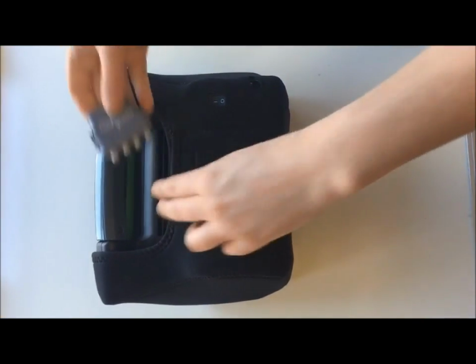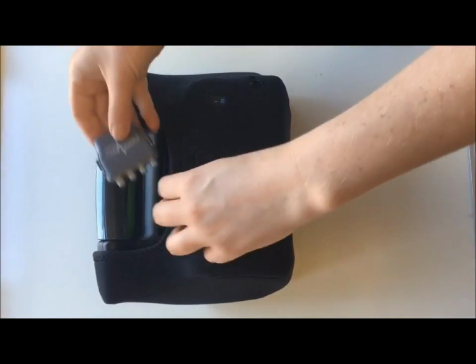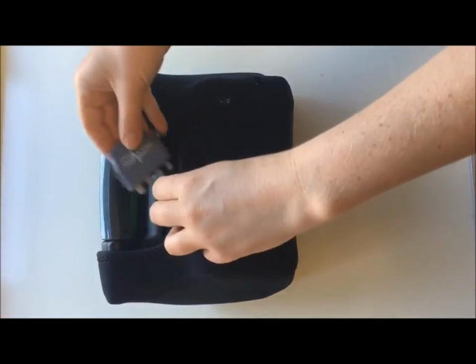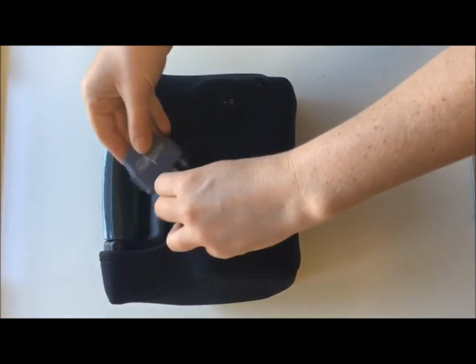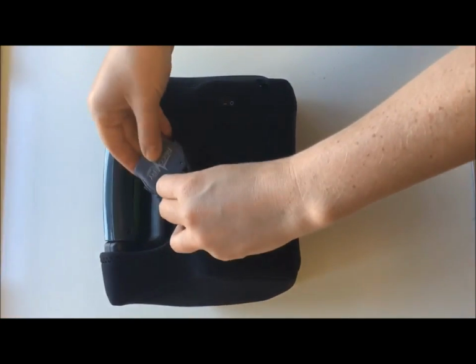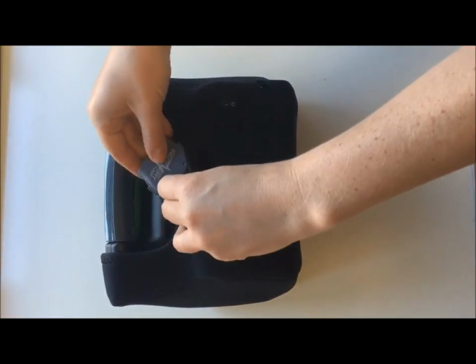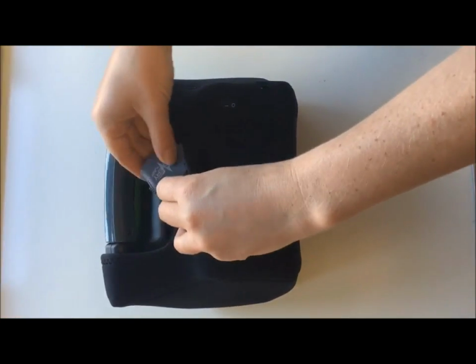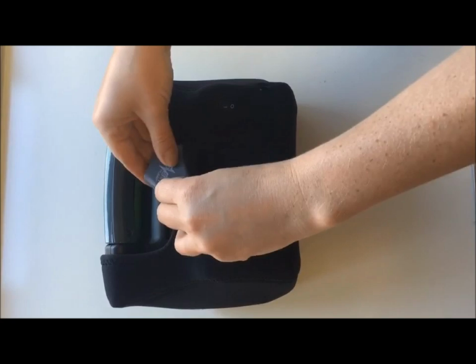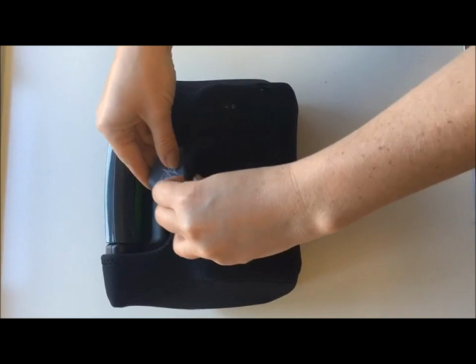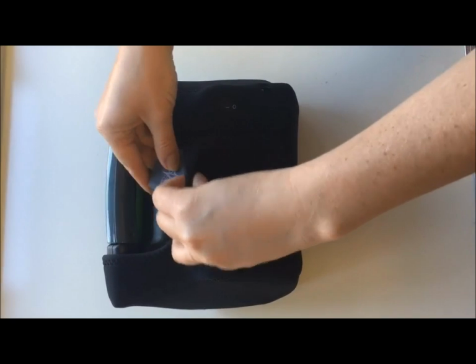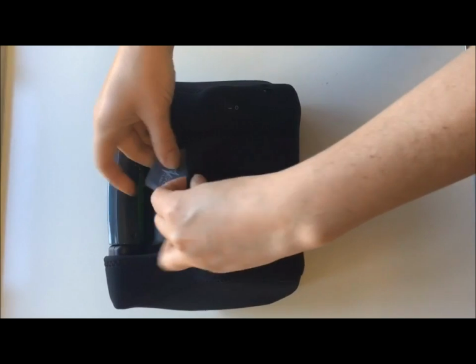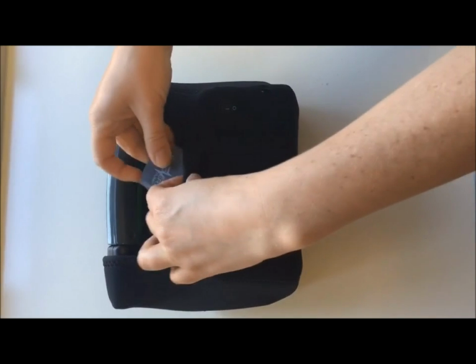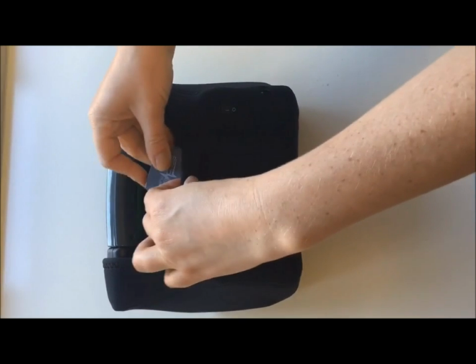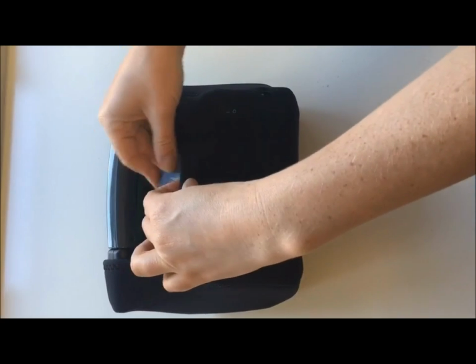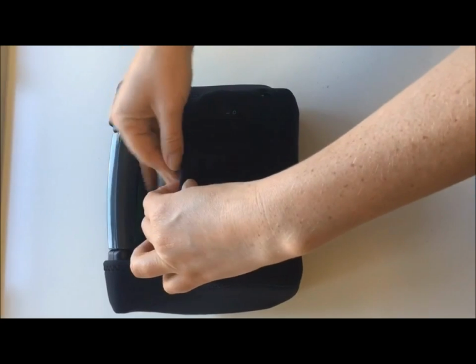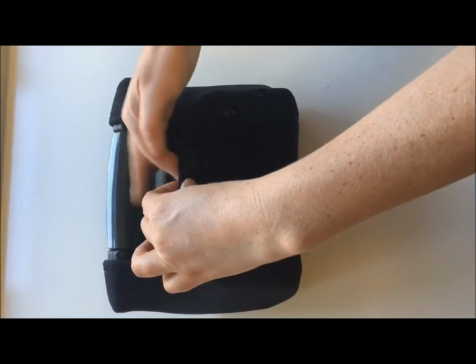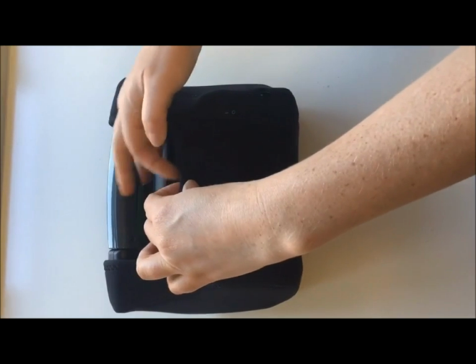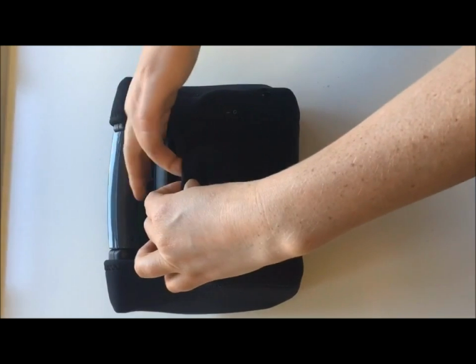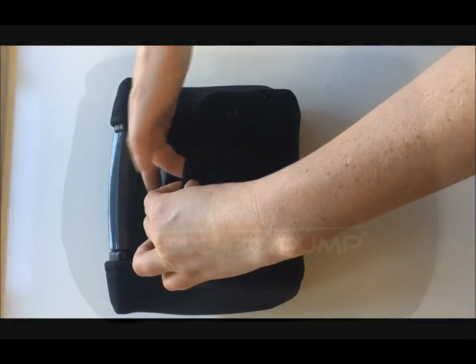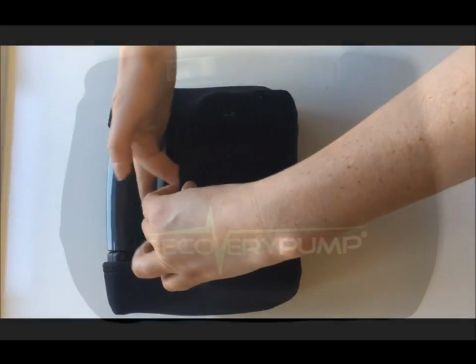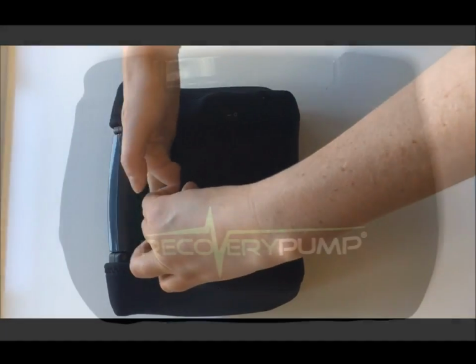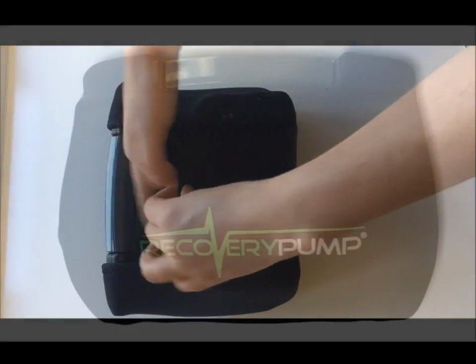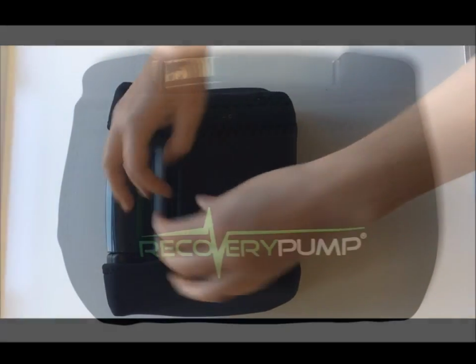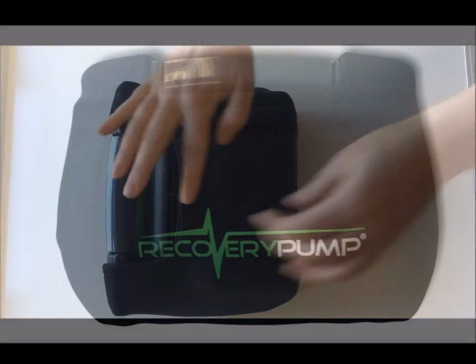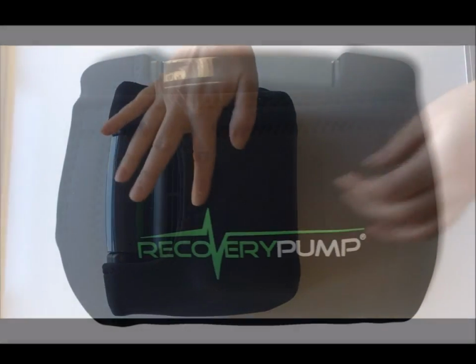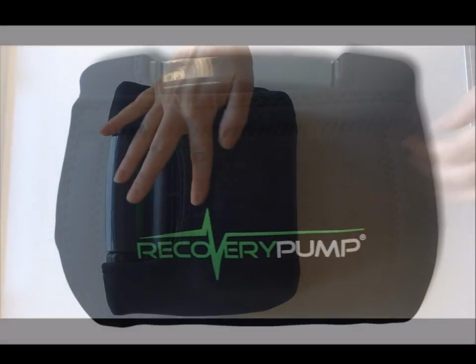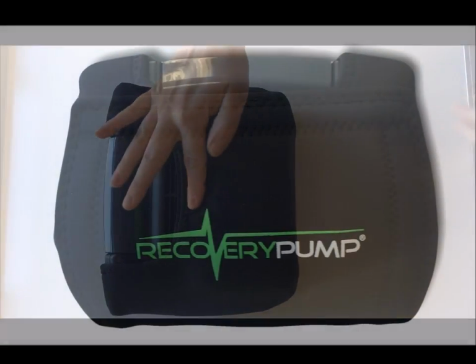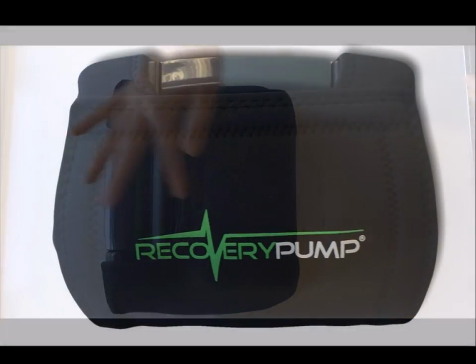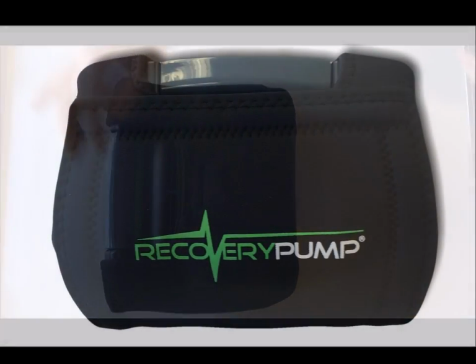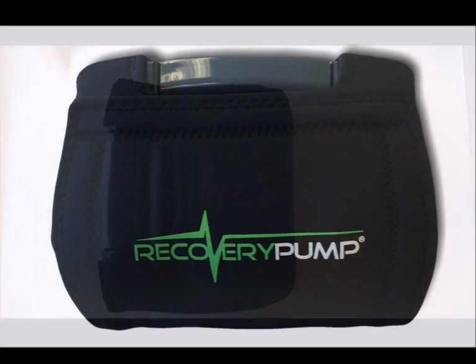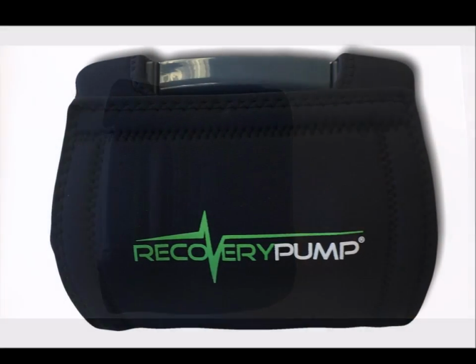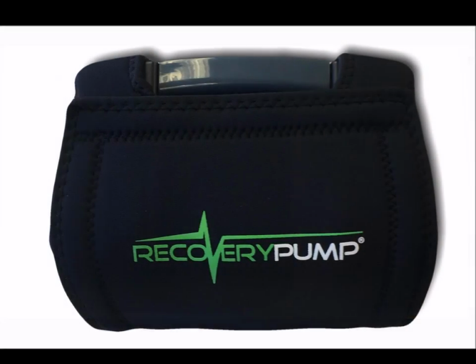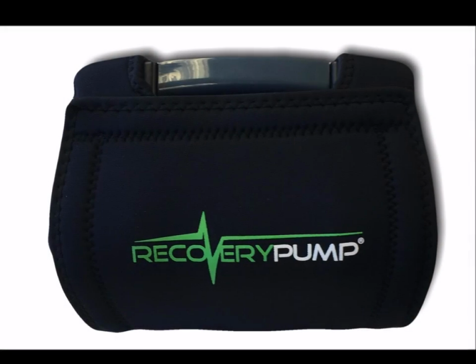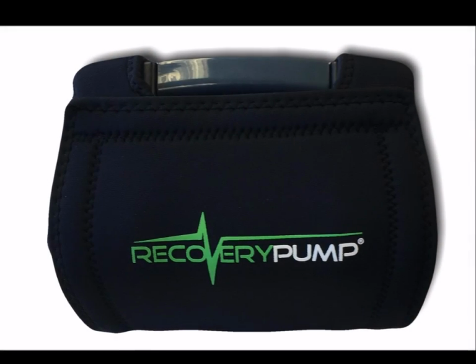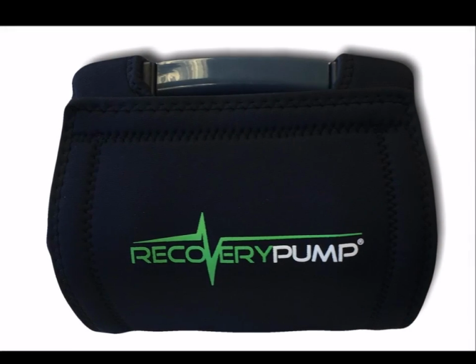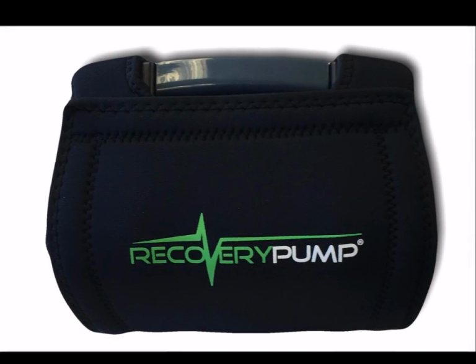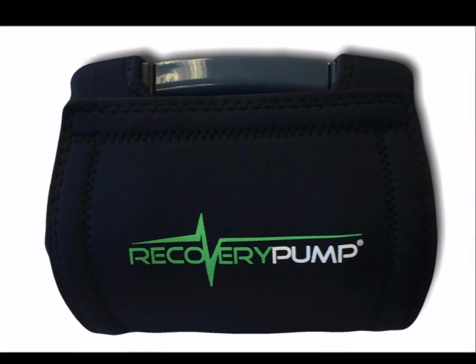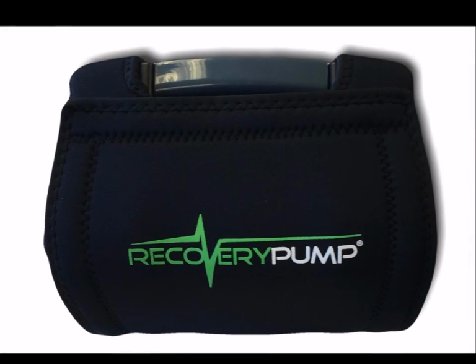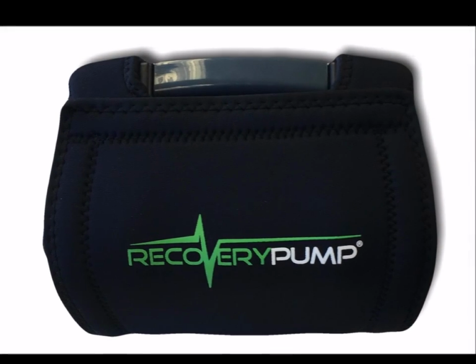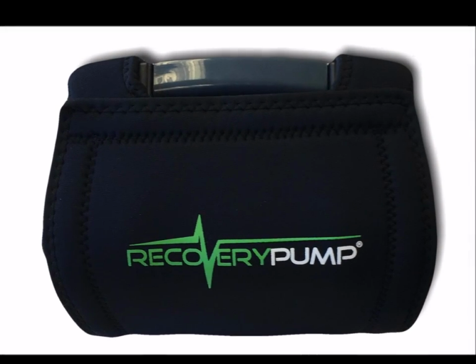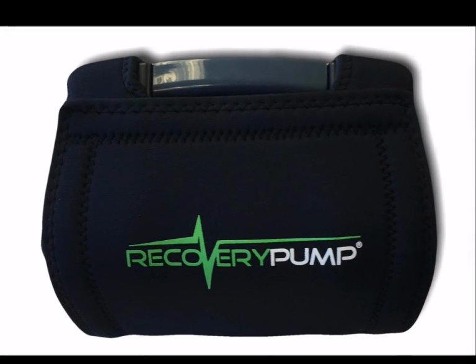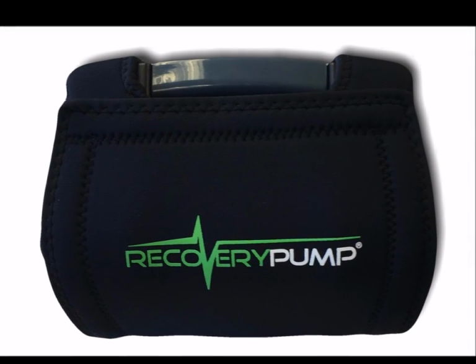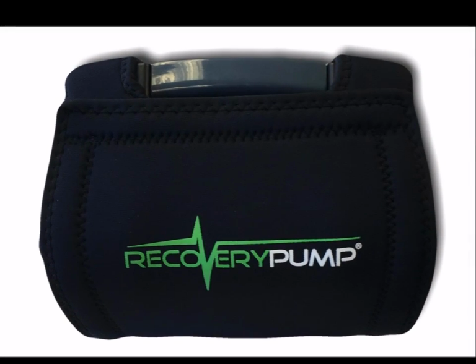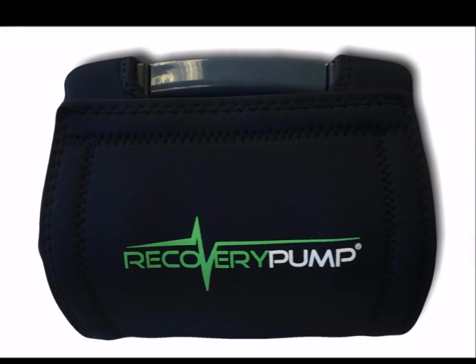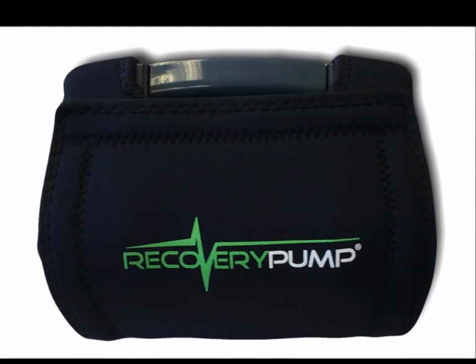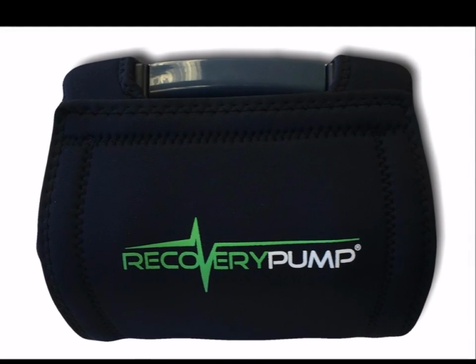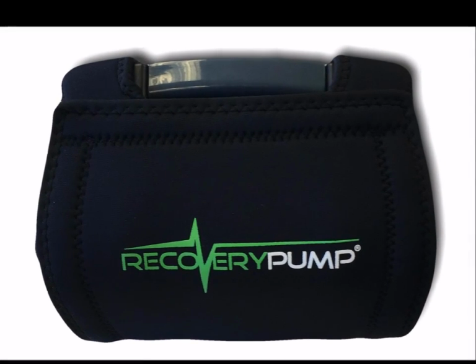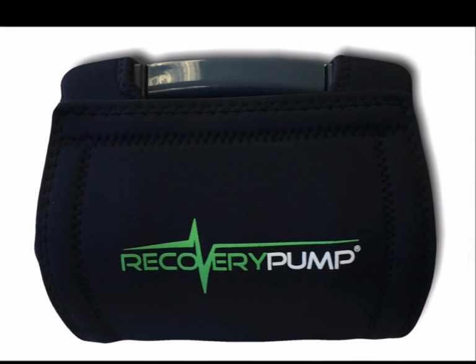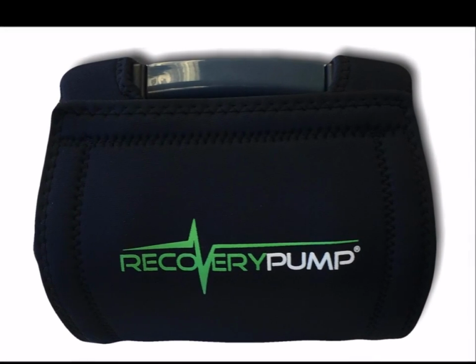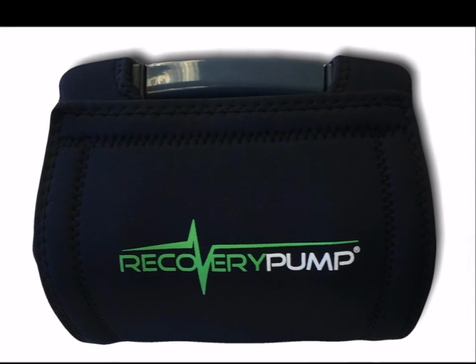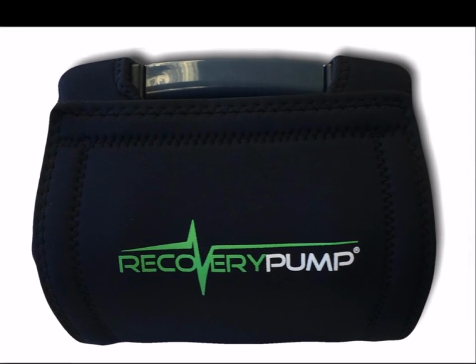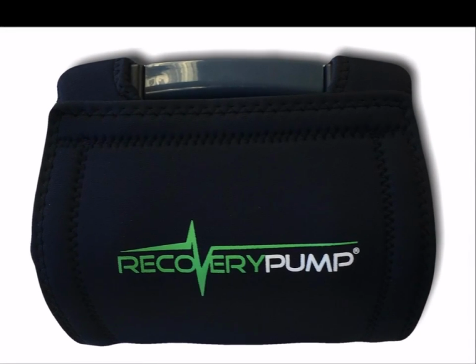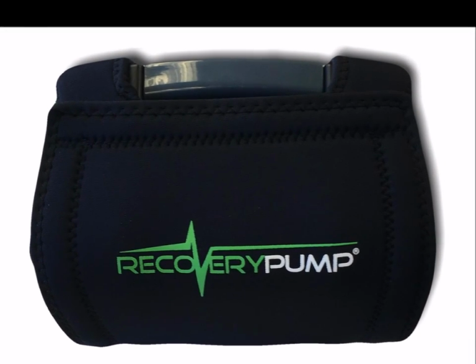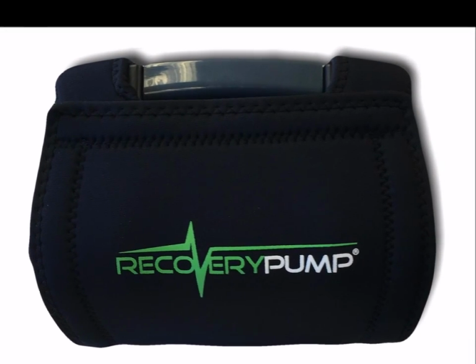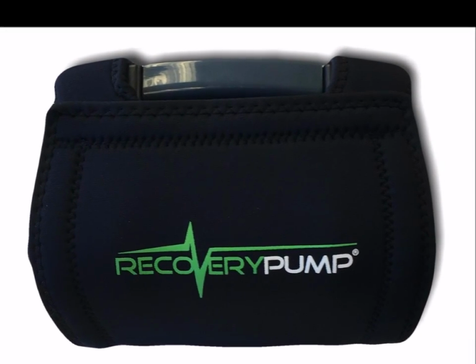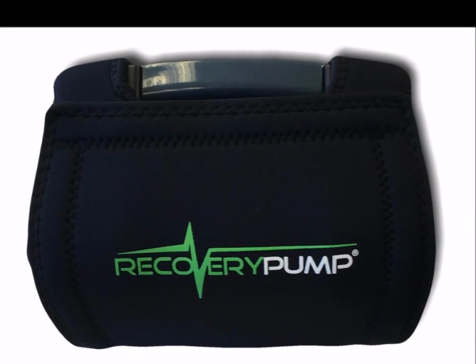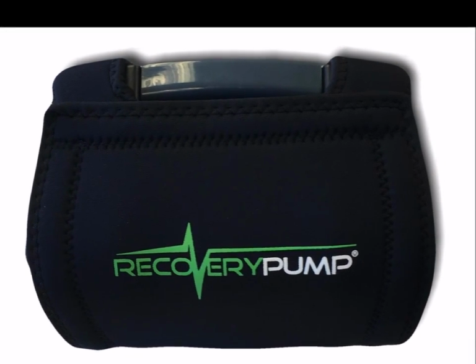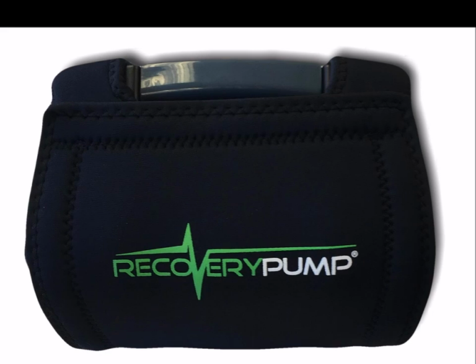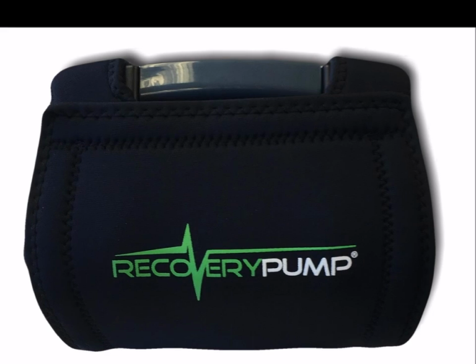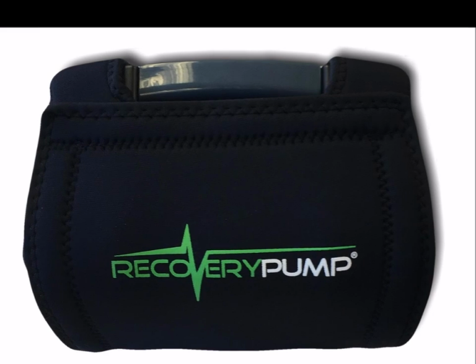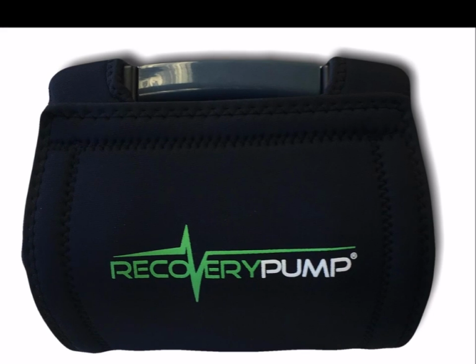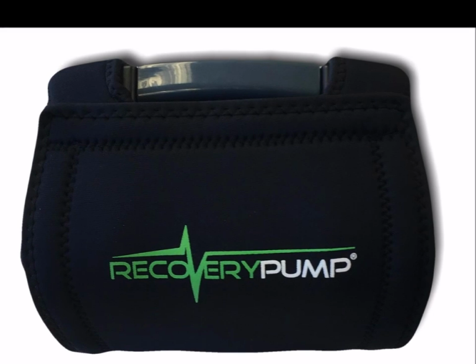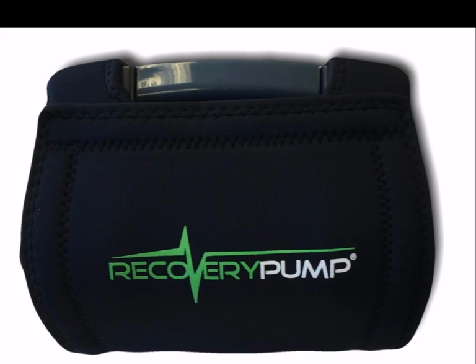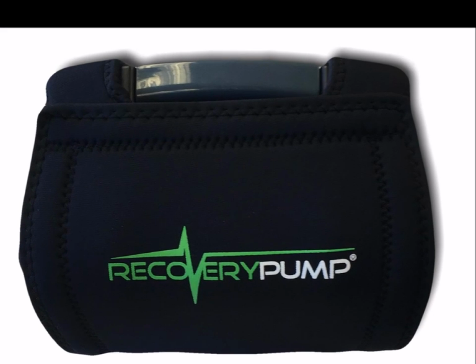The RP Neoprene Sleeve. It's the must-have accessory of the pumps champions choose.